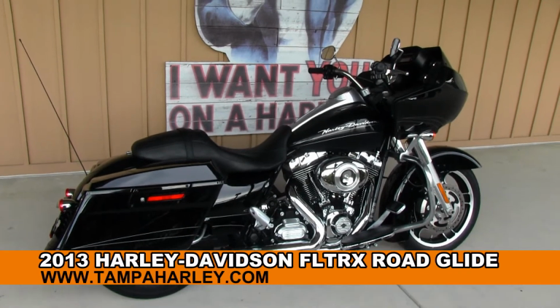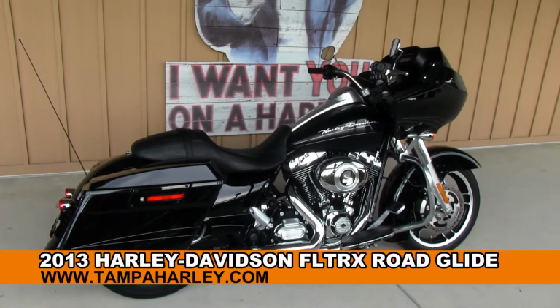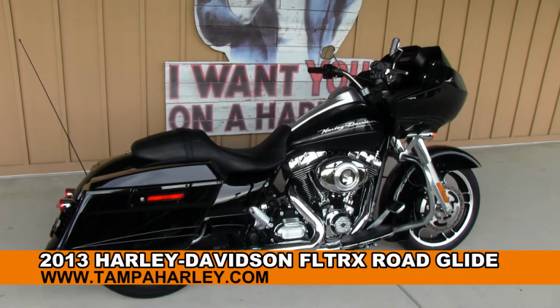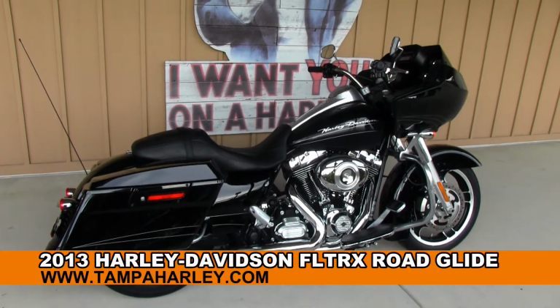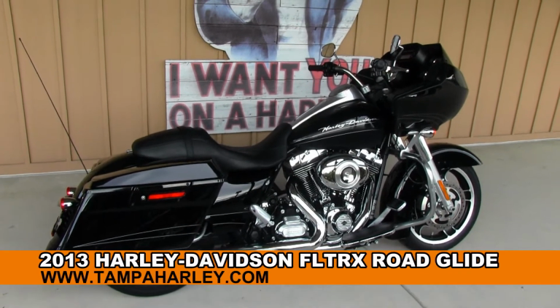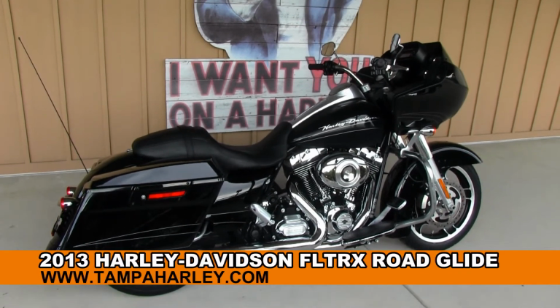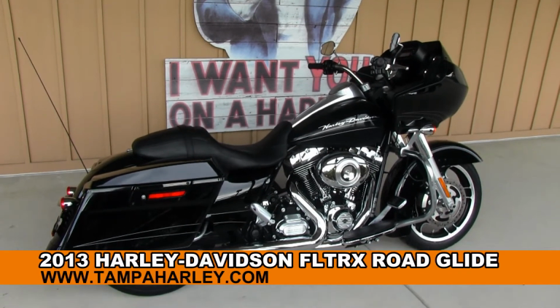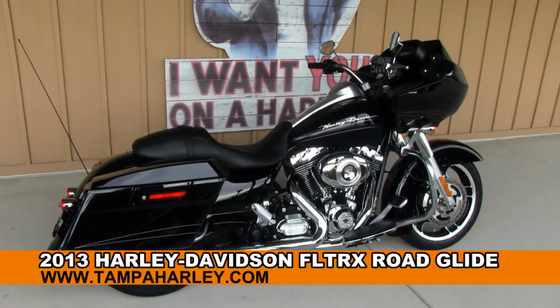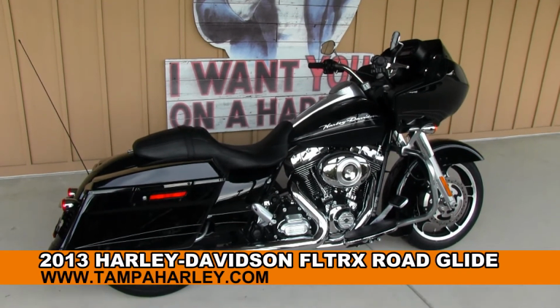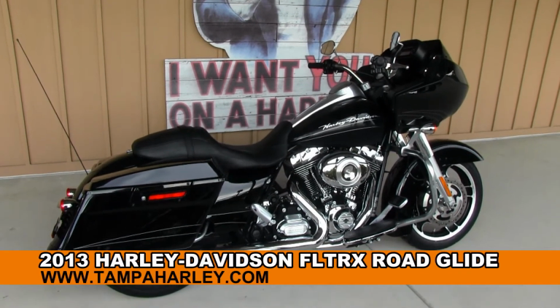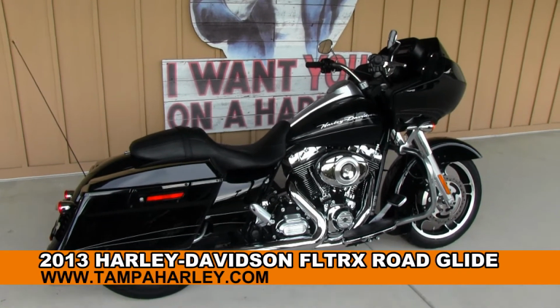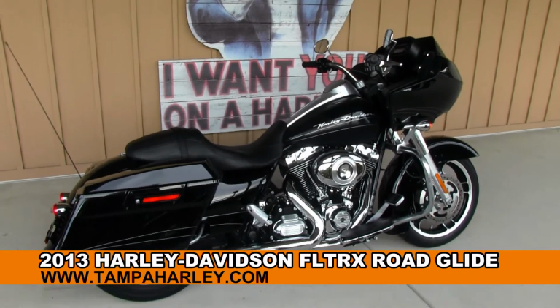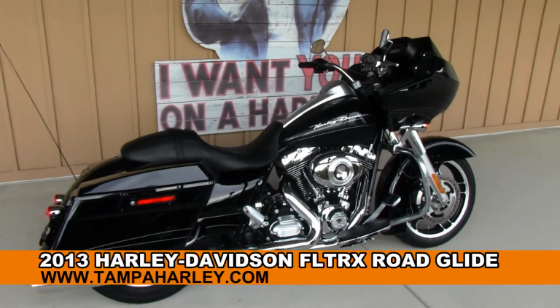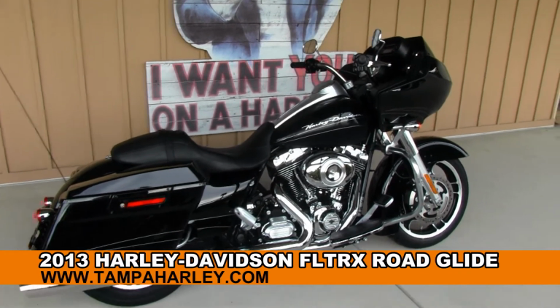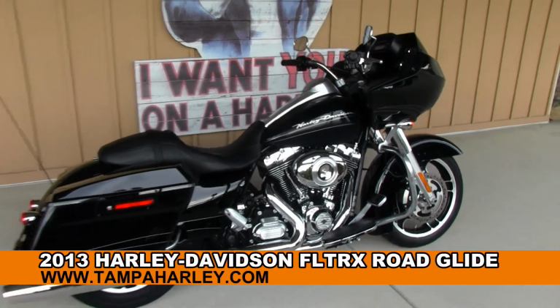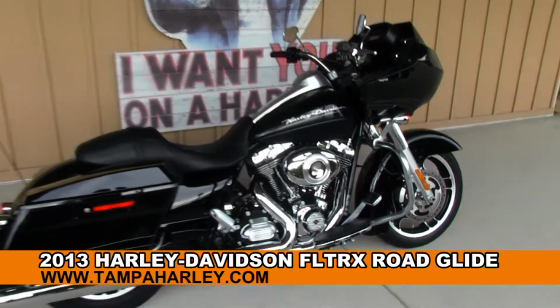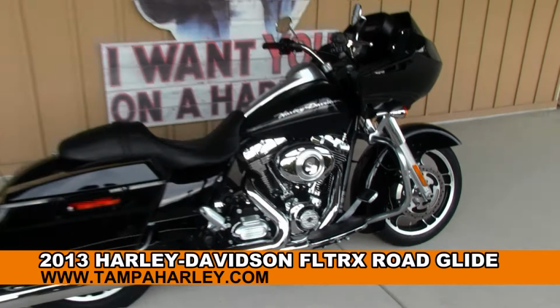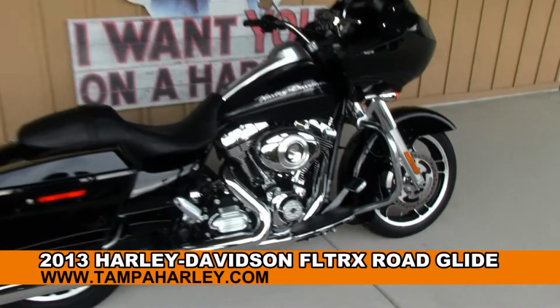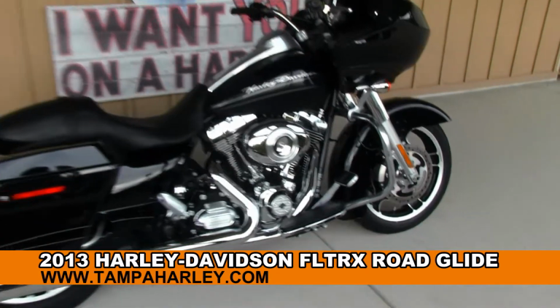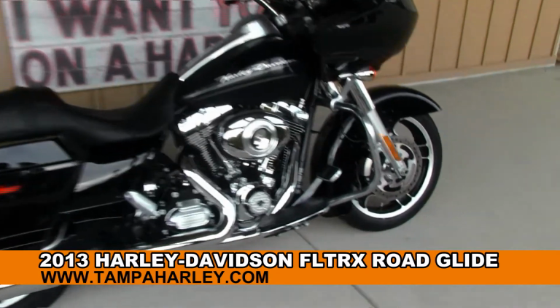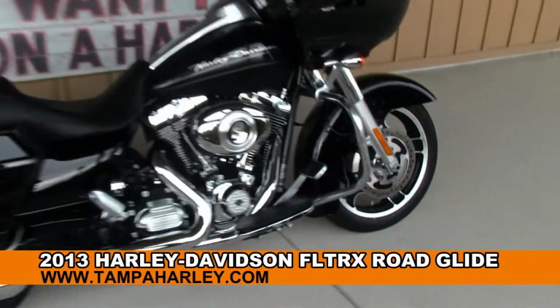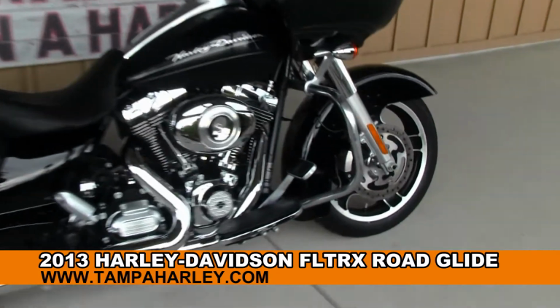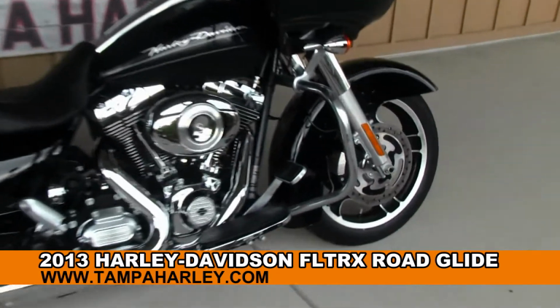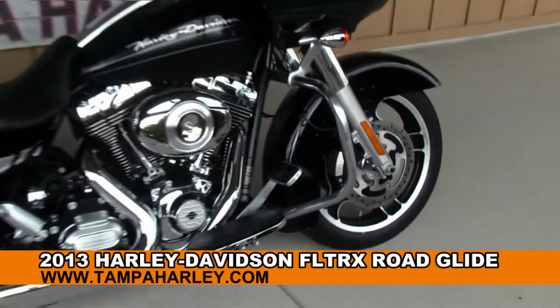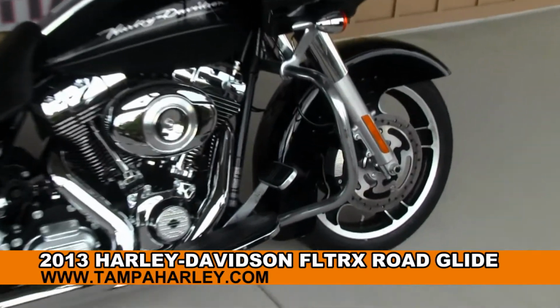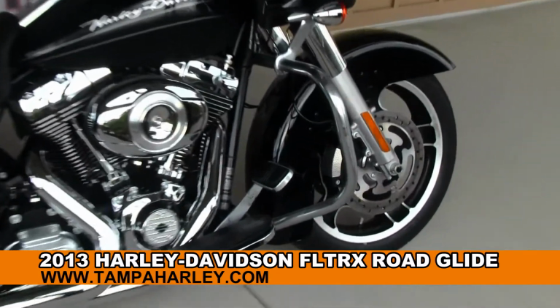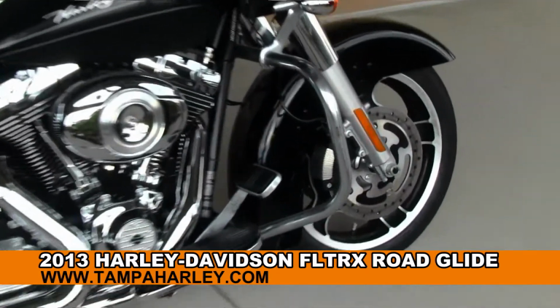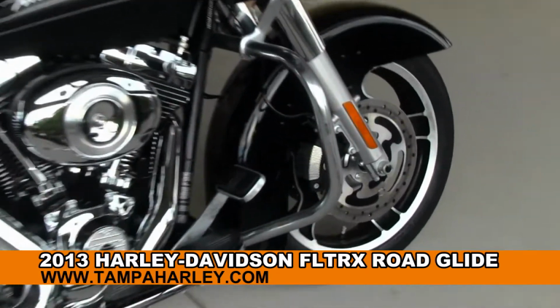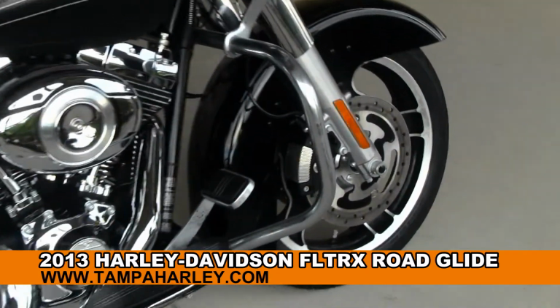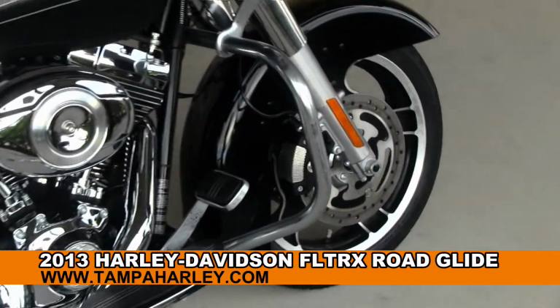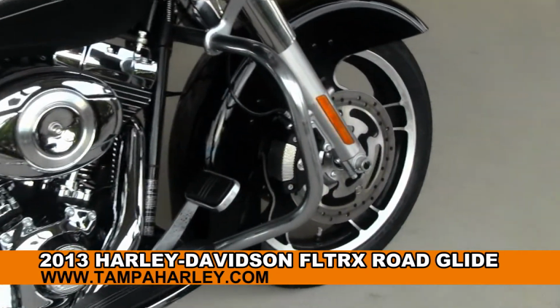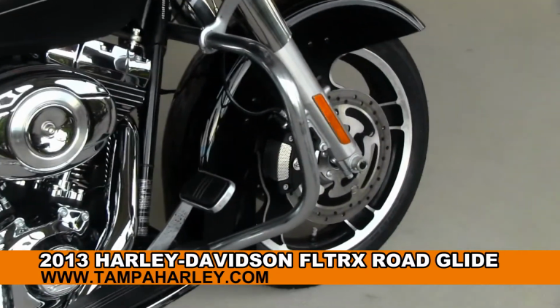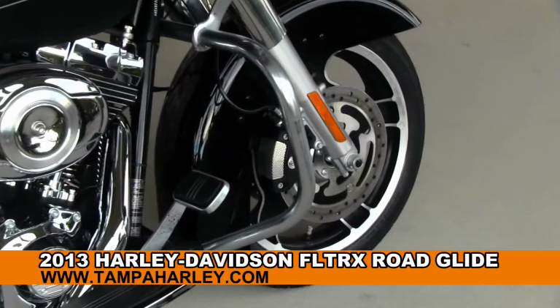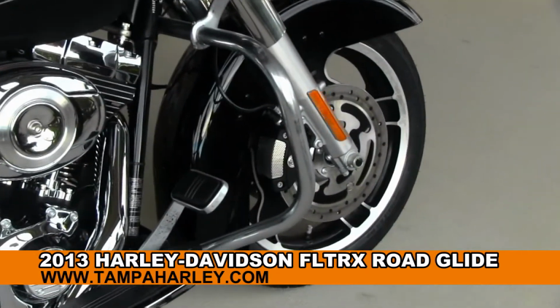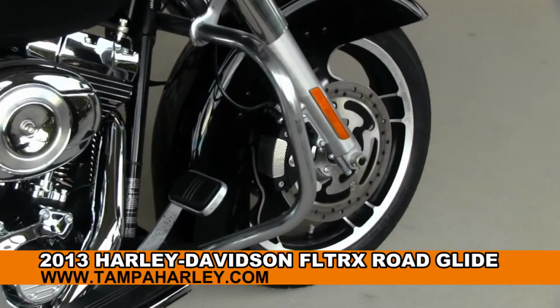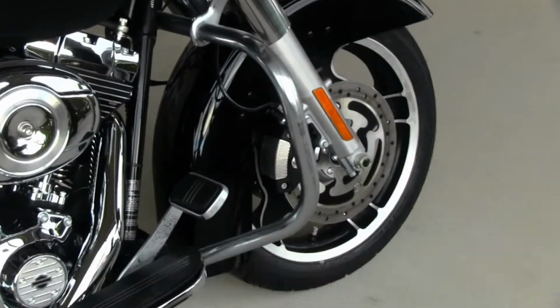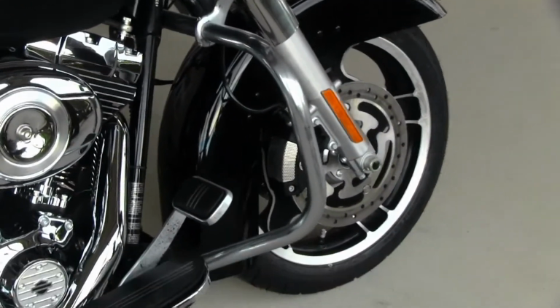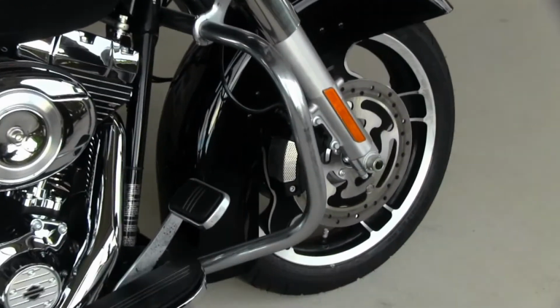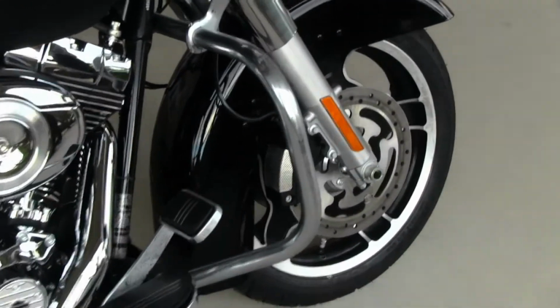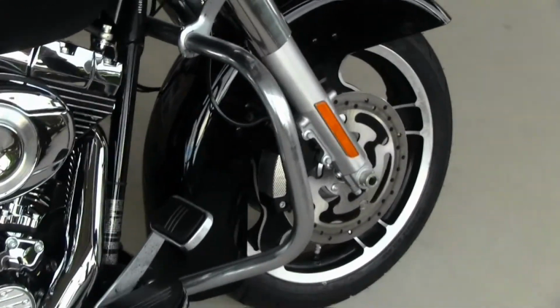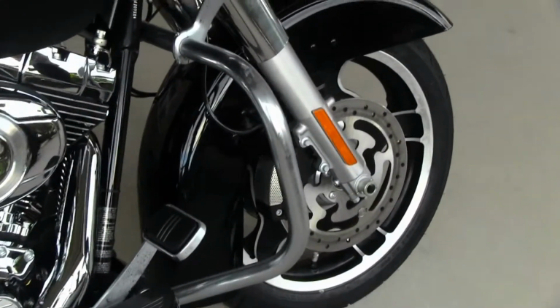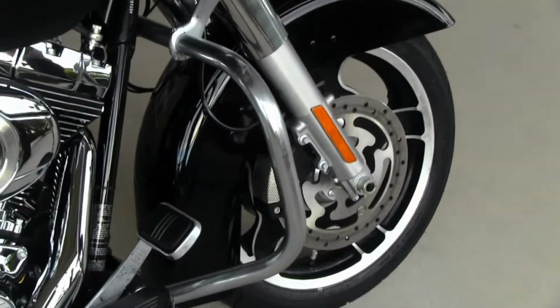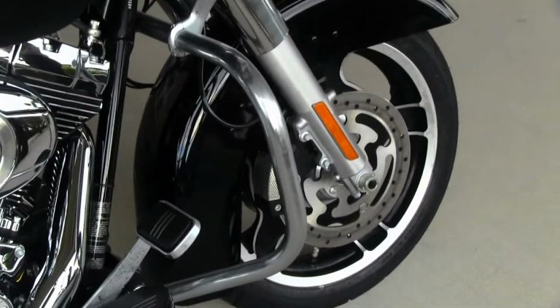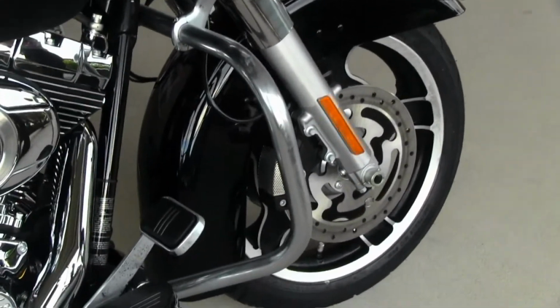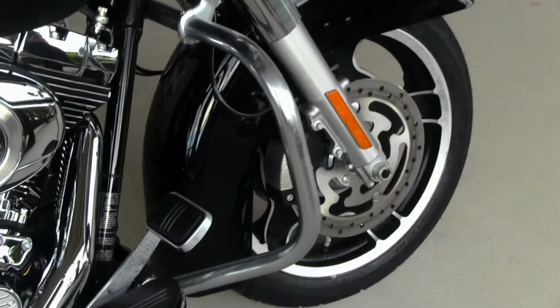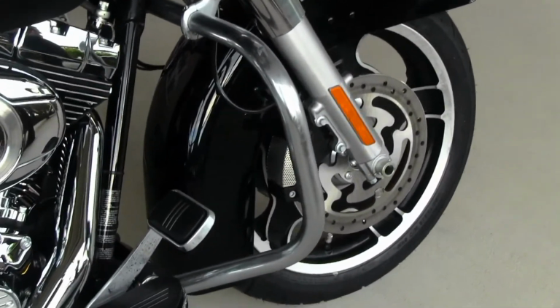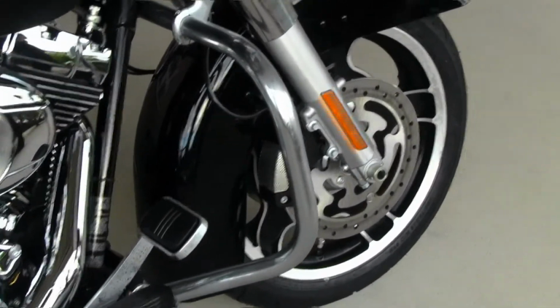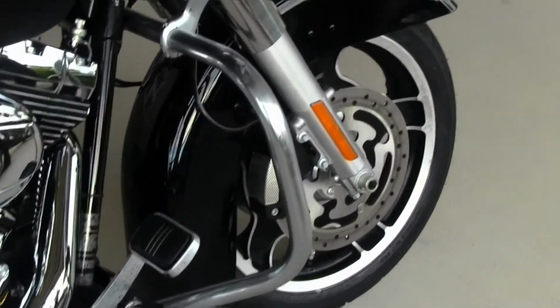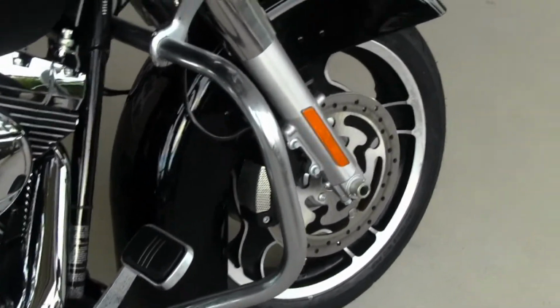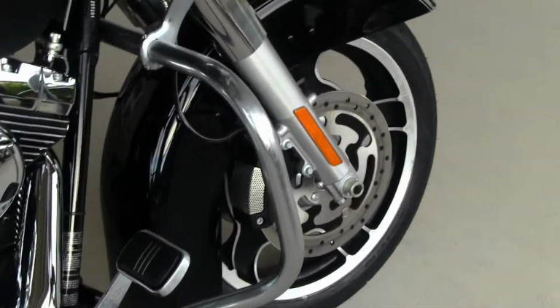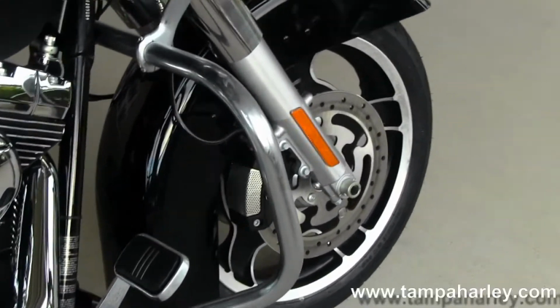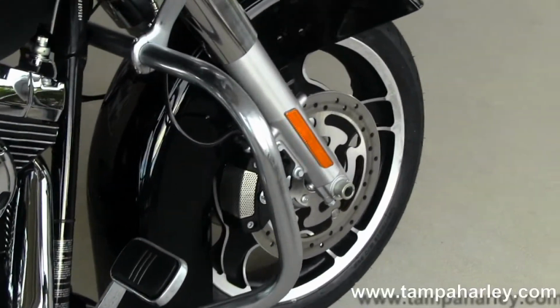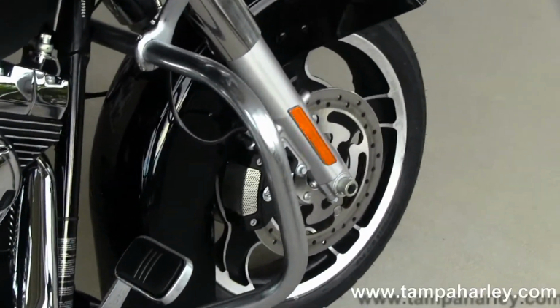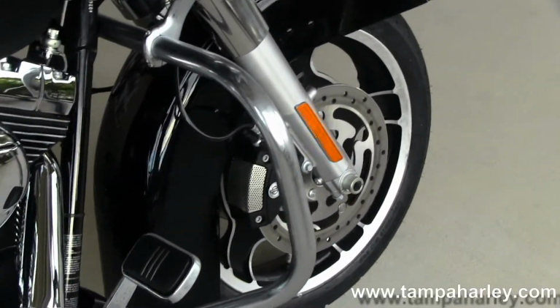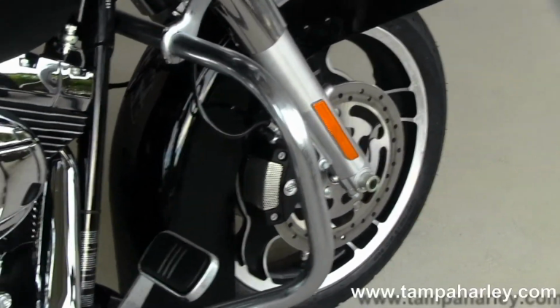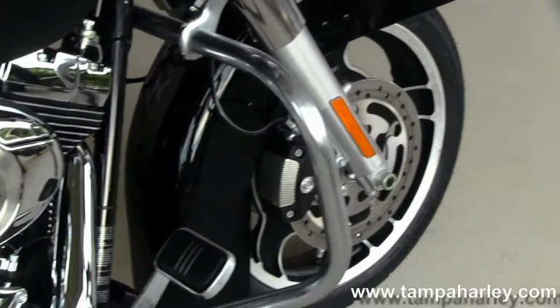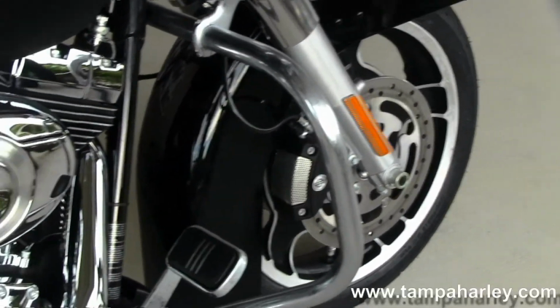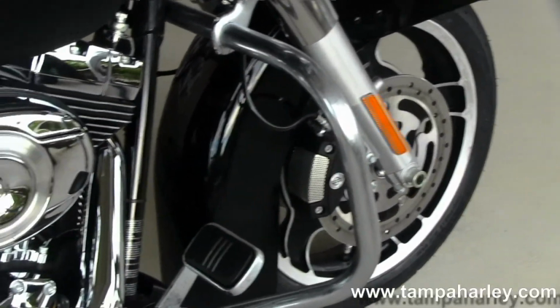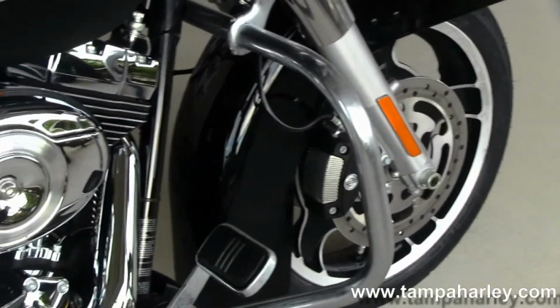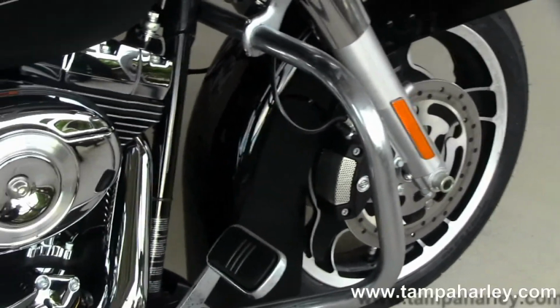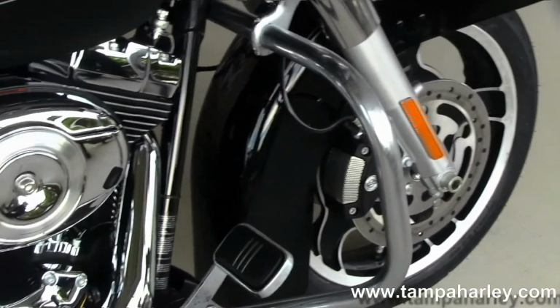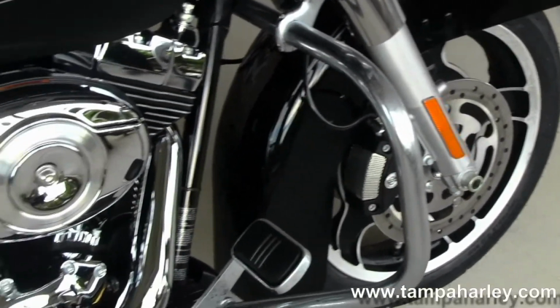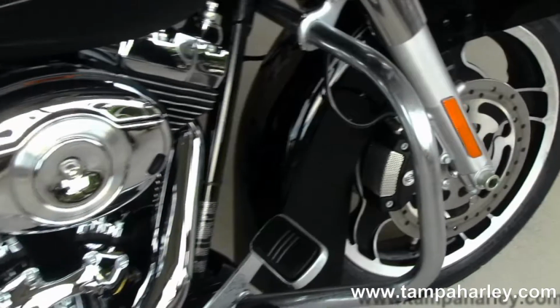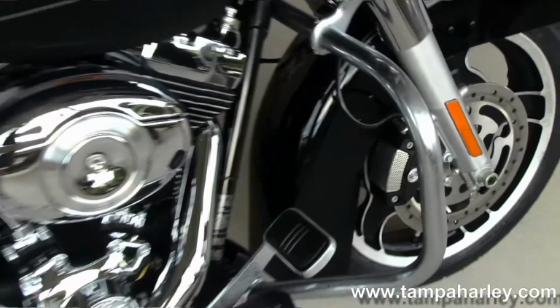The Custom starts out front with the black slotted 5-spoke cast aluminum wheels. Moving on back to the chrome engine guard.